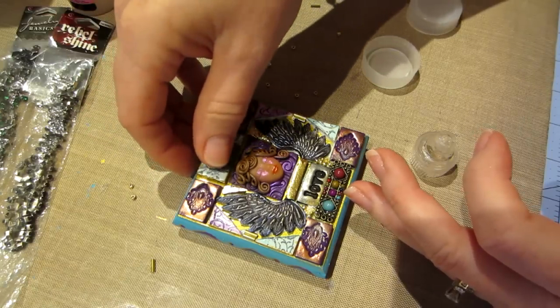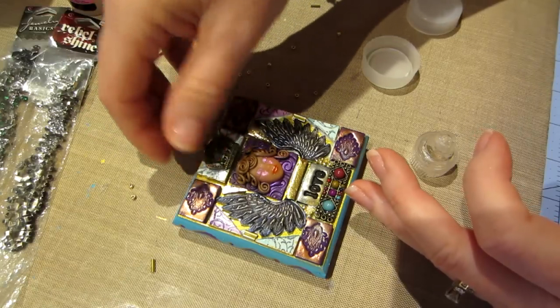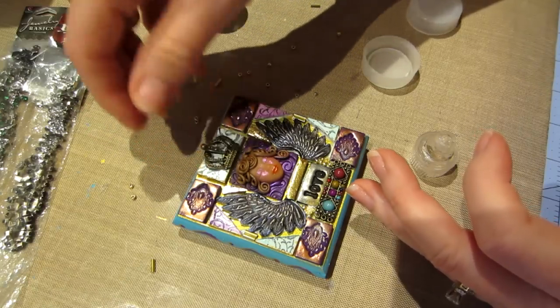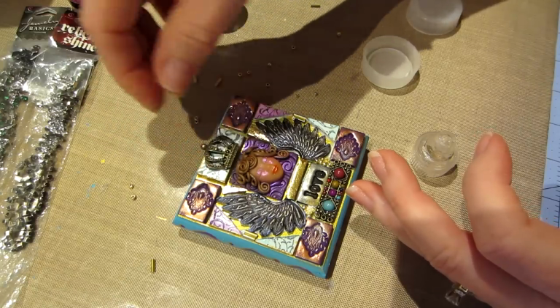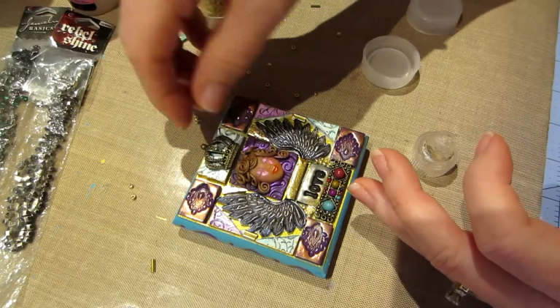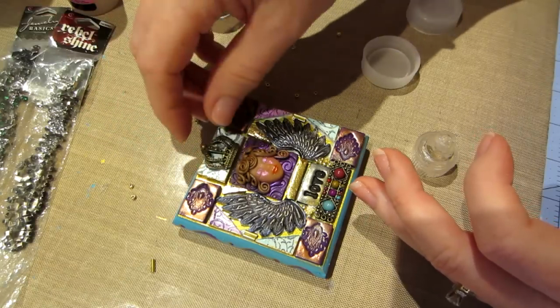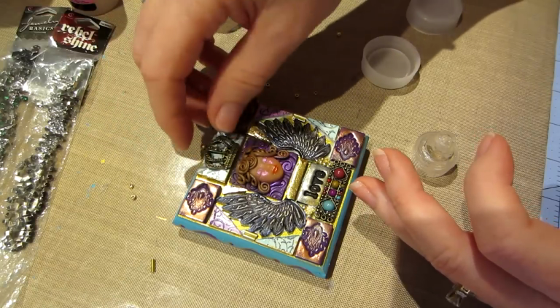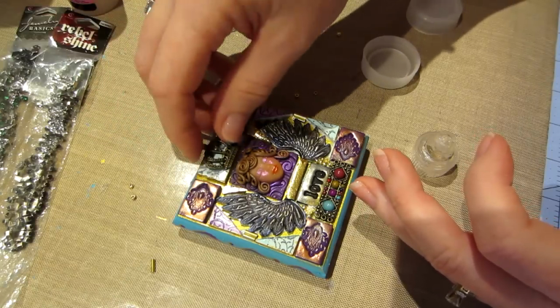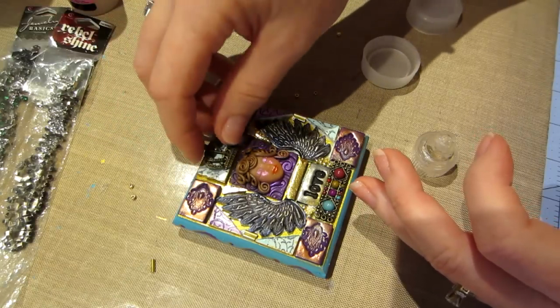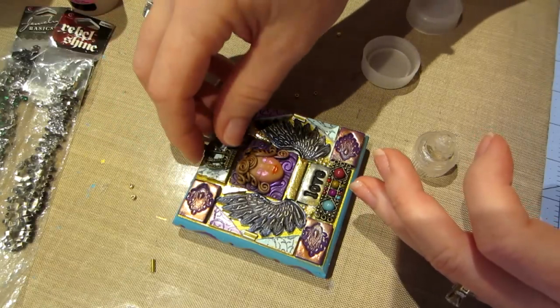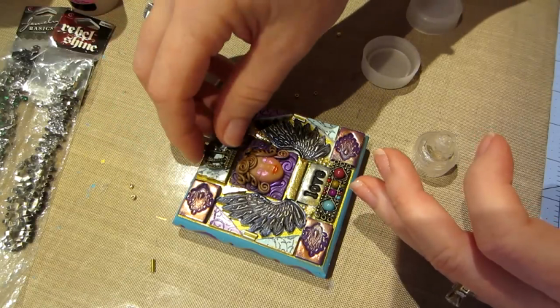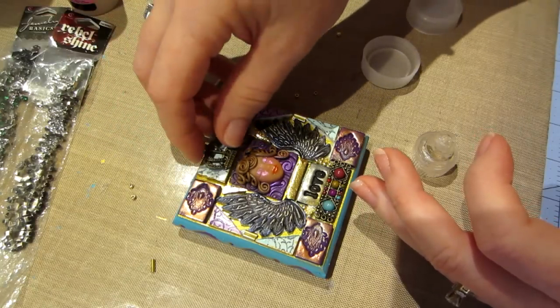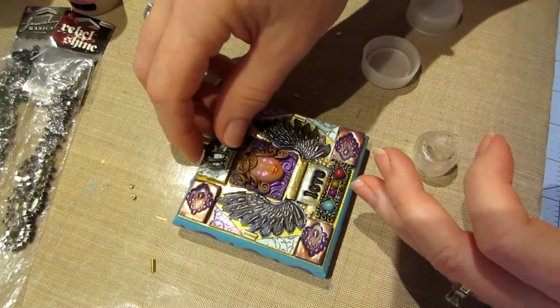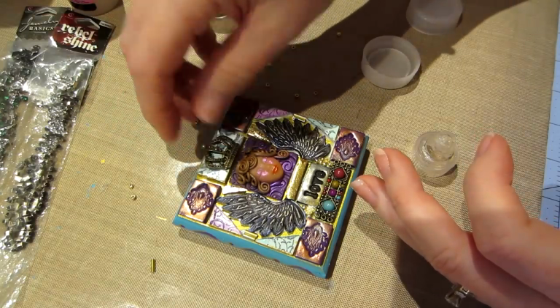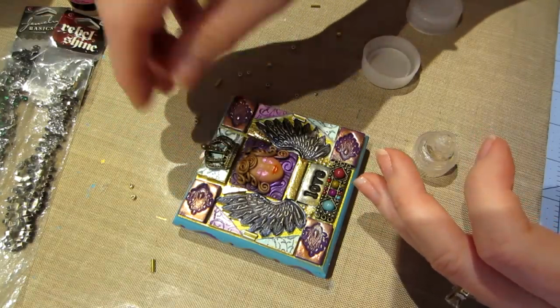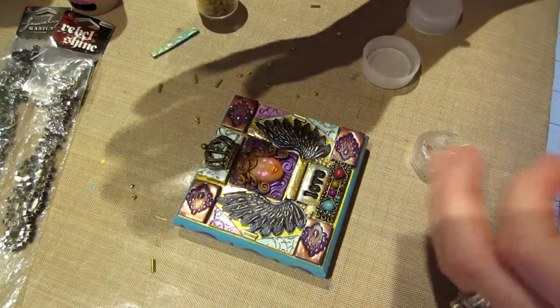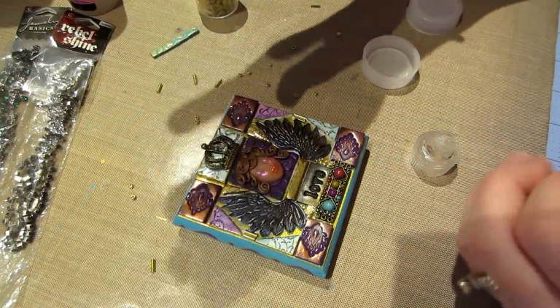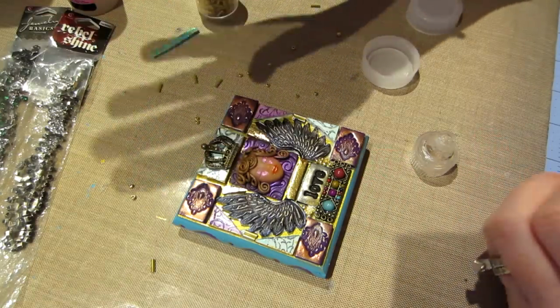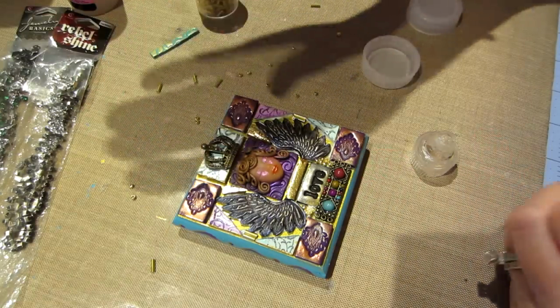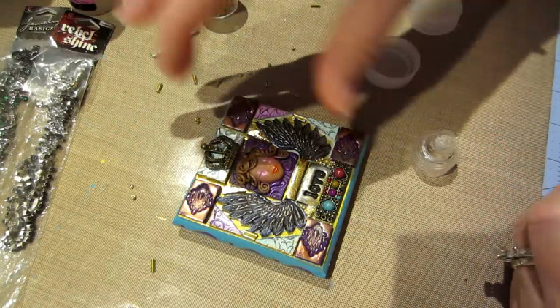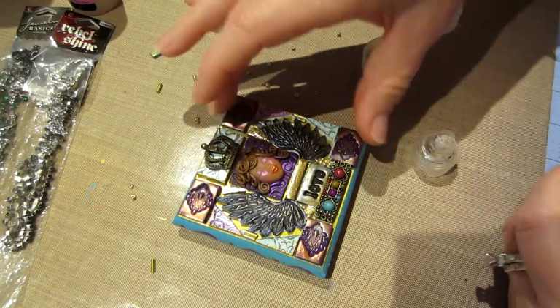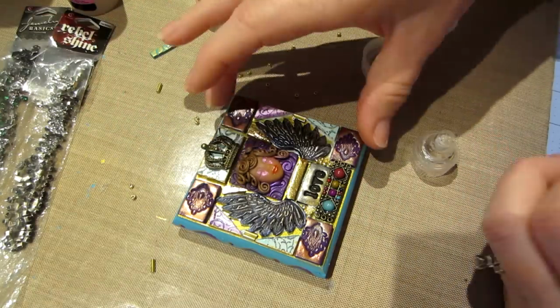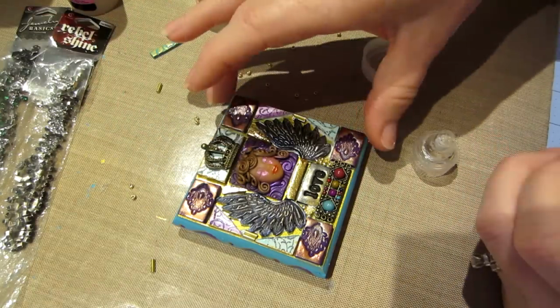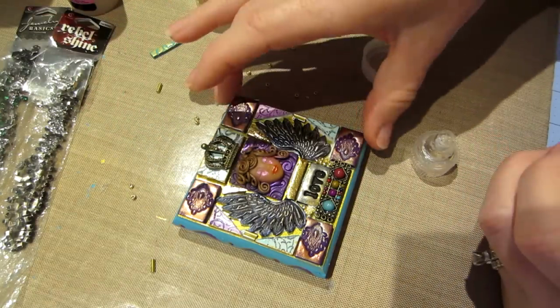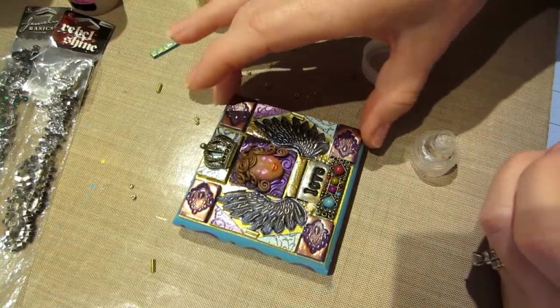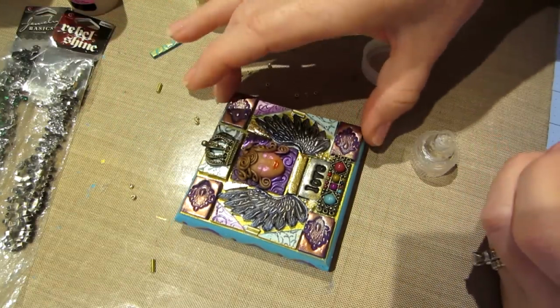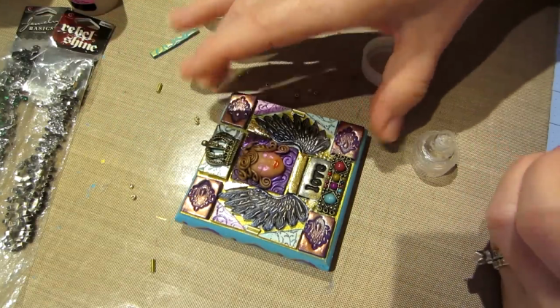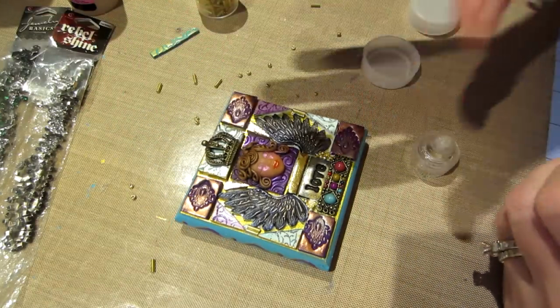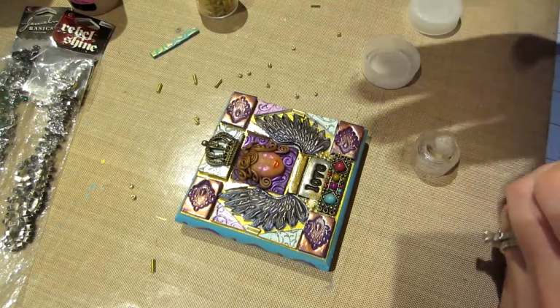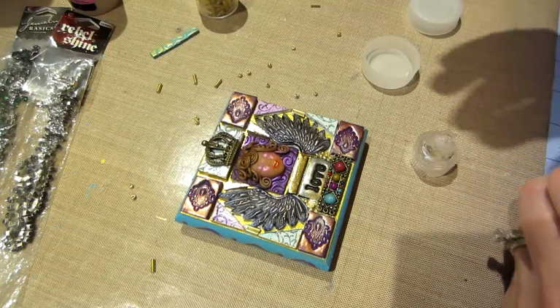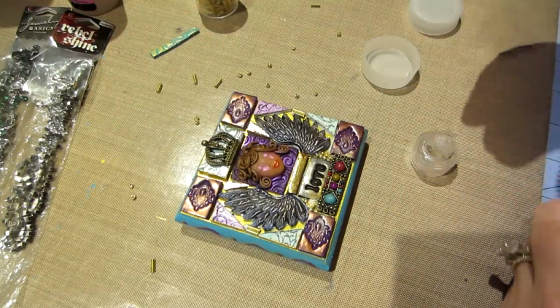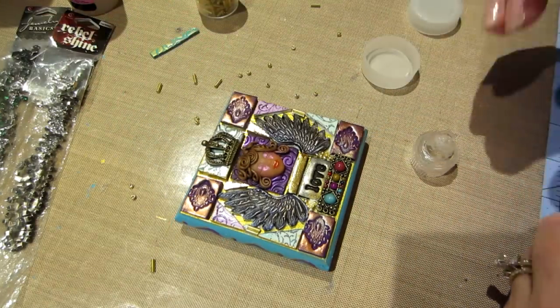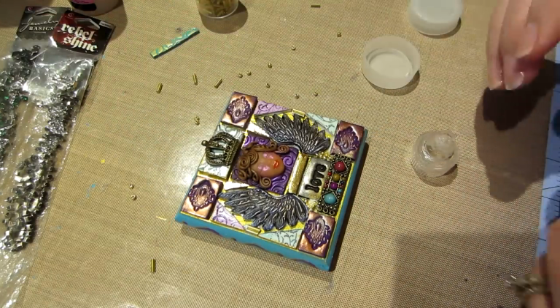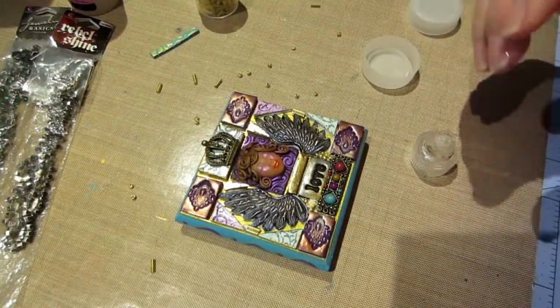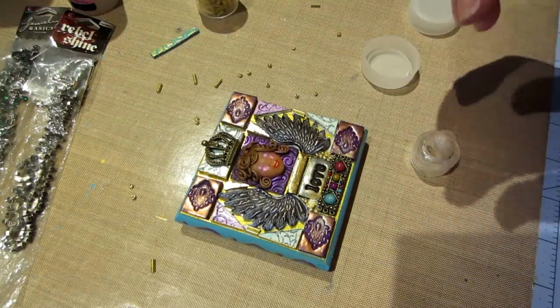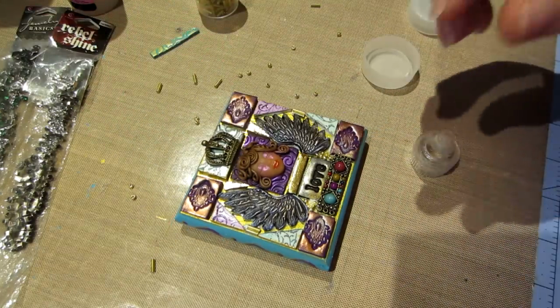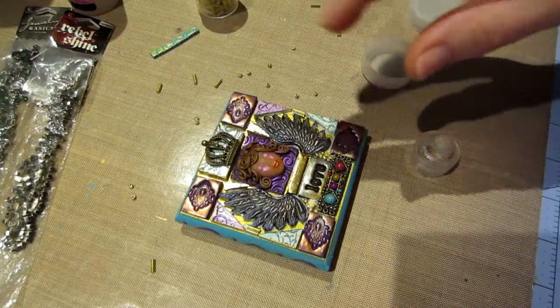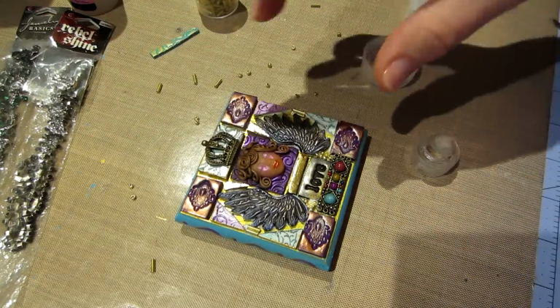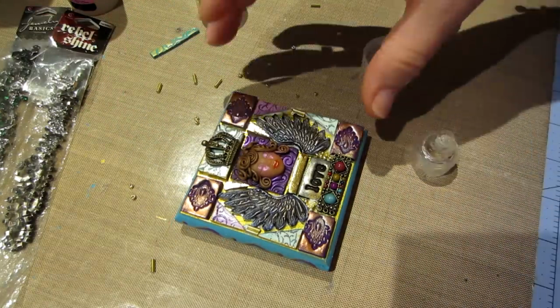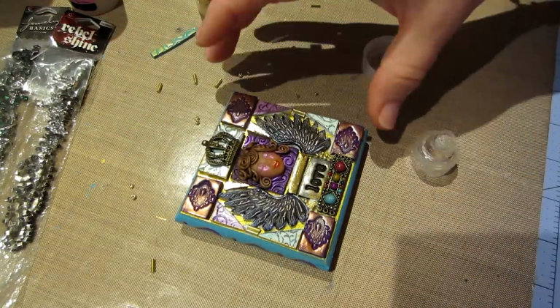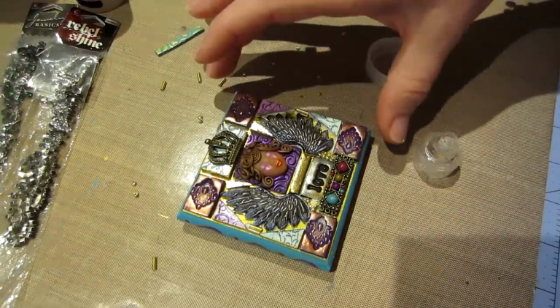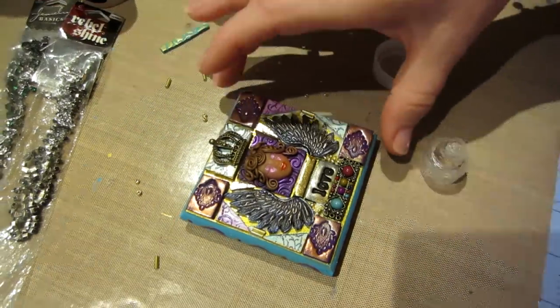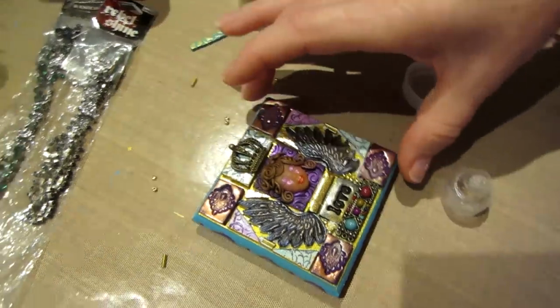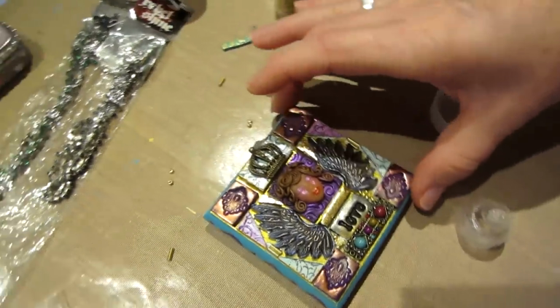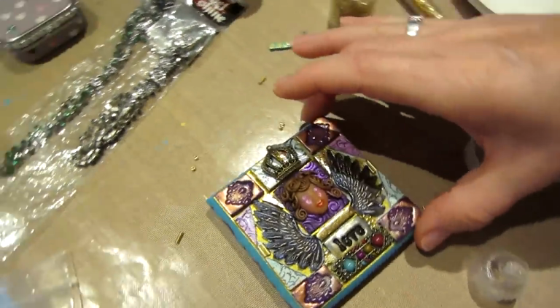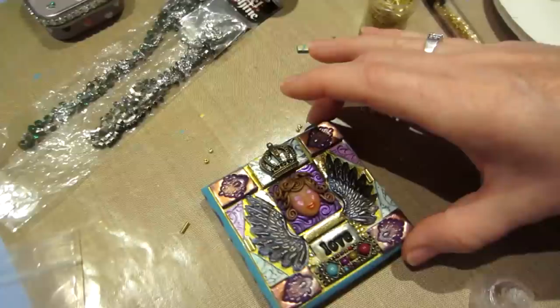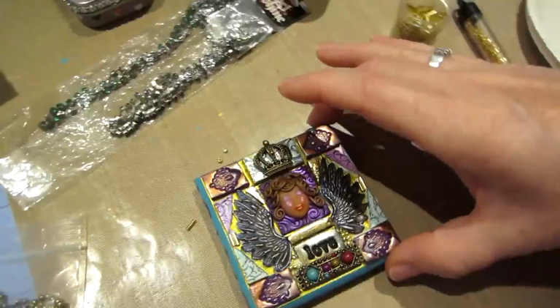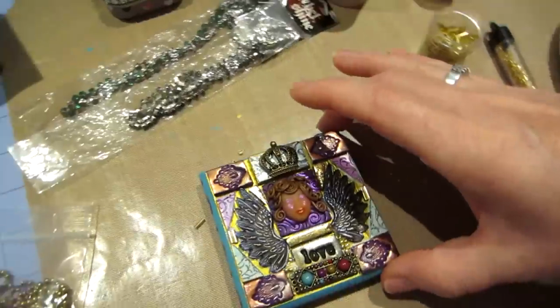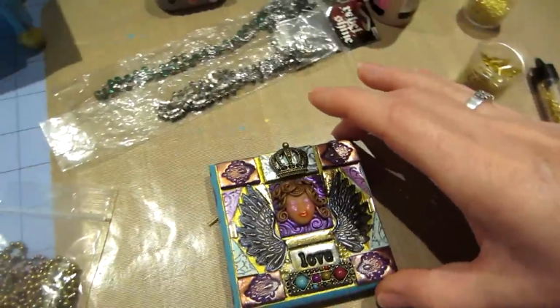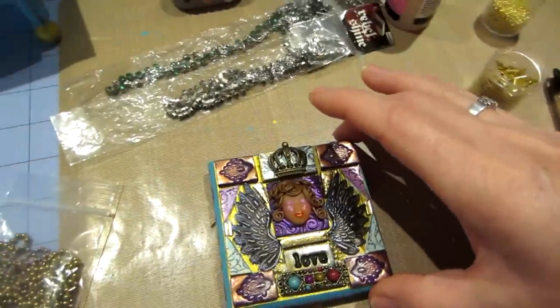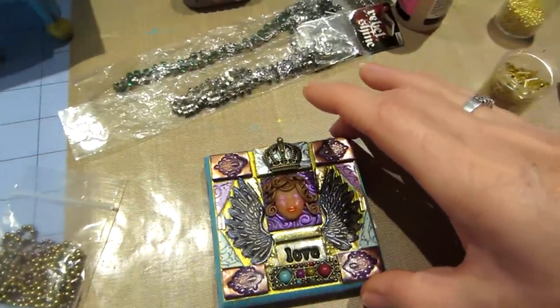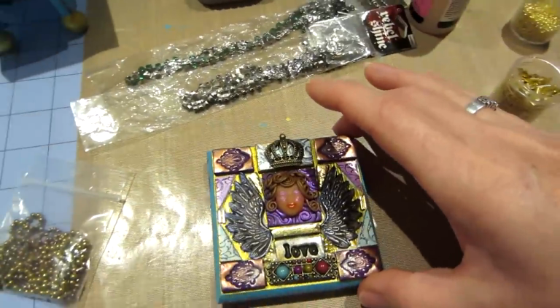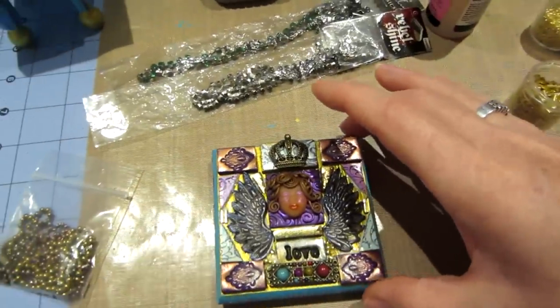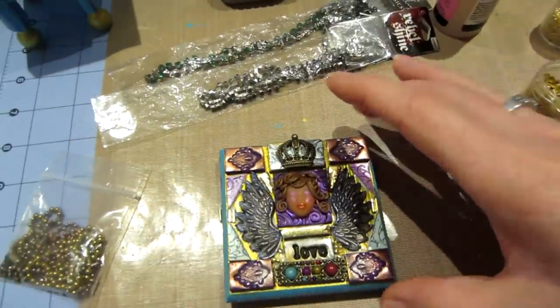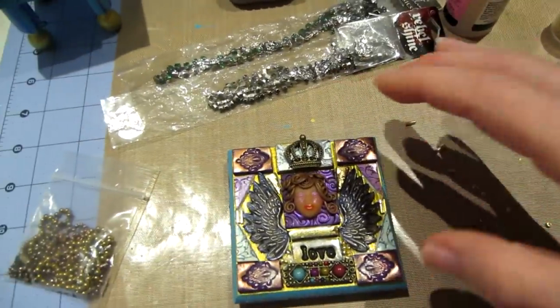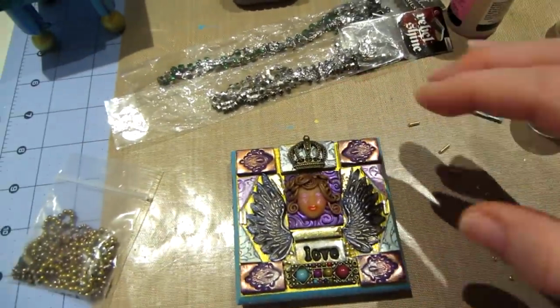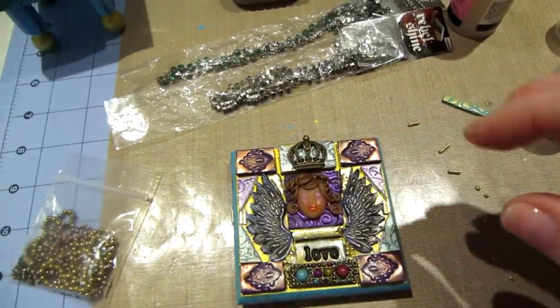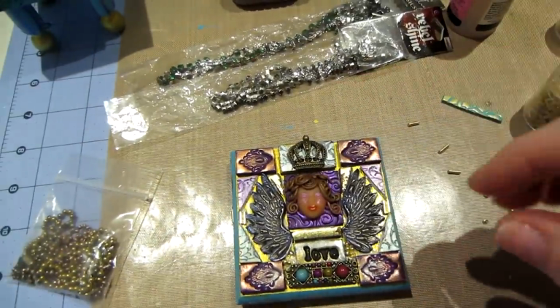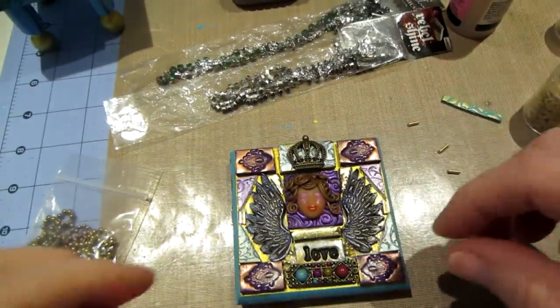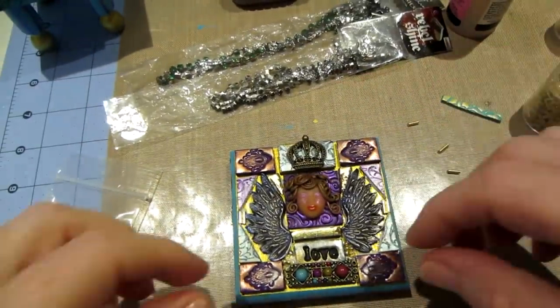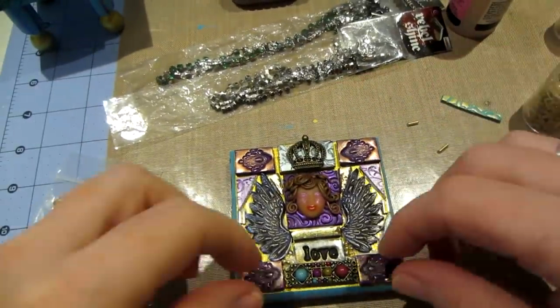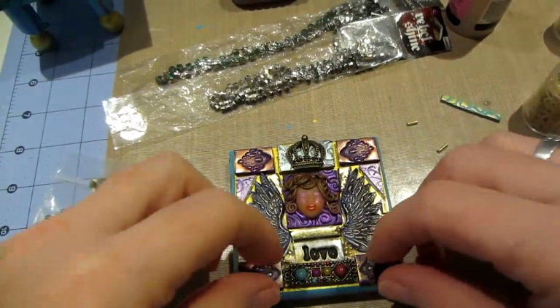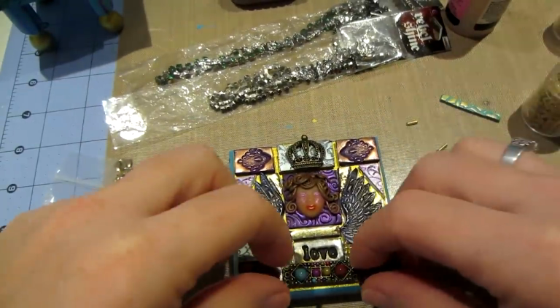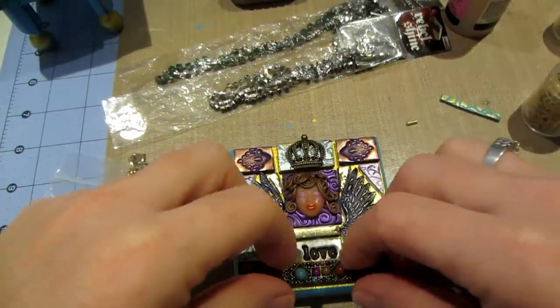I'm just putting it right there - leave it - and there we go. Look how cute I think it turned out - so cute!